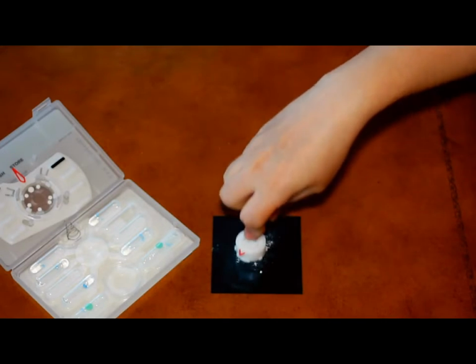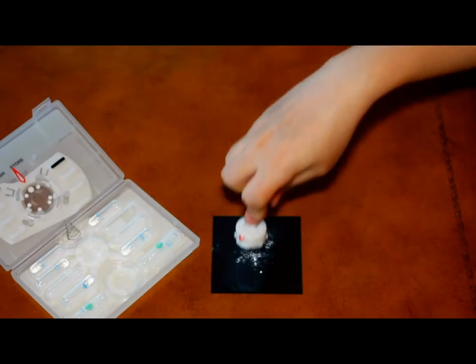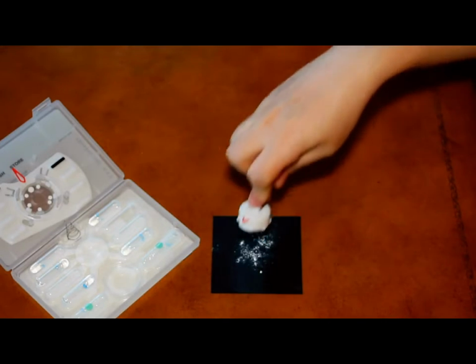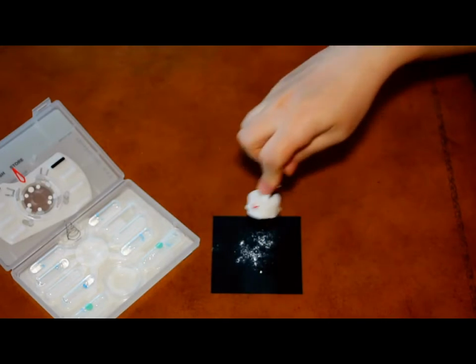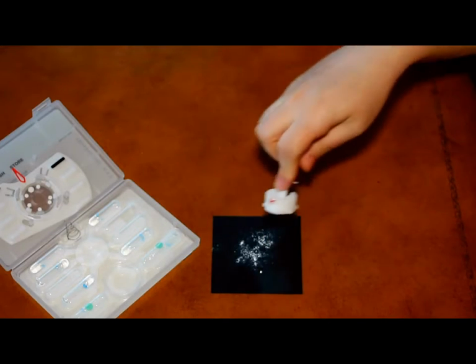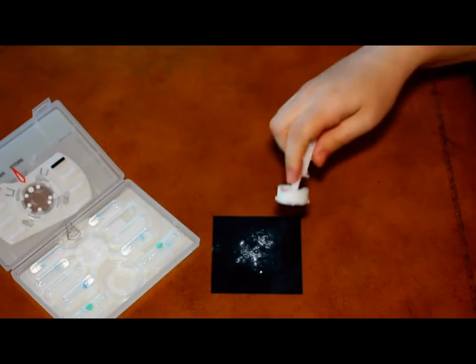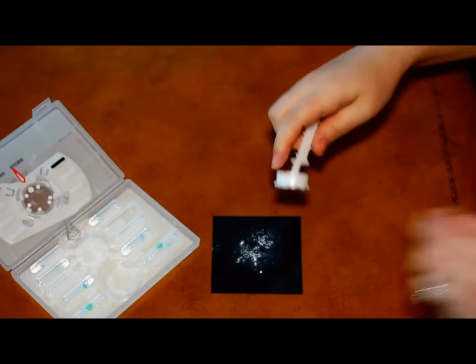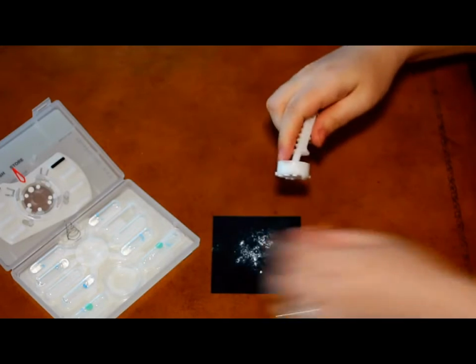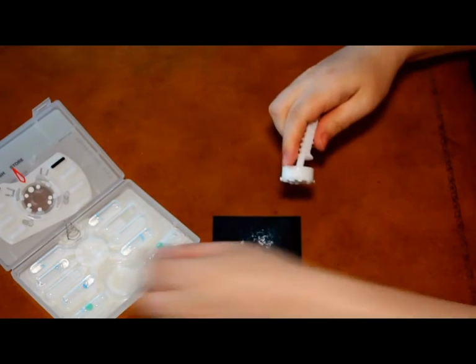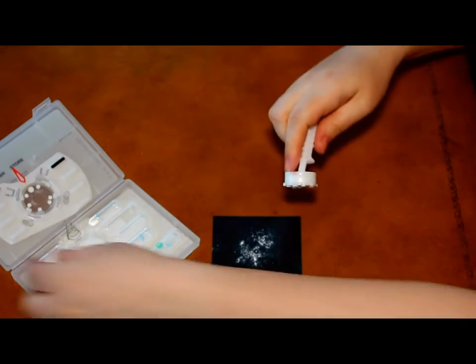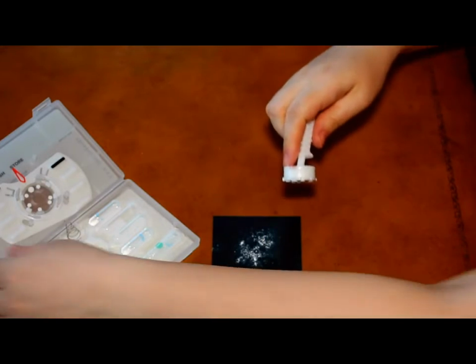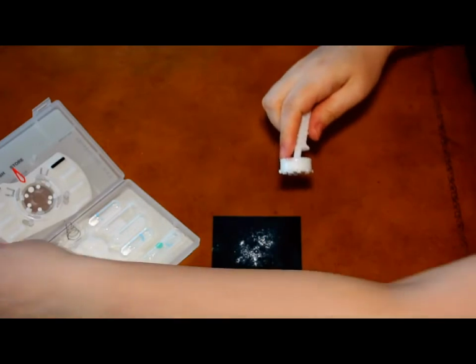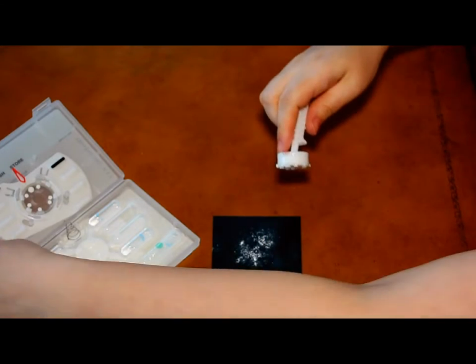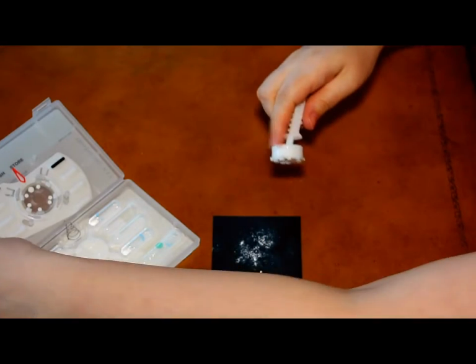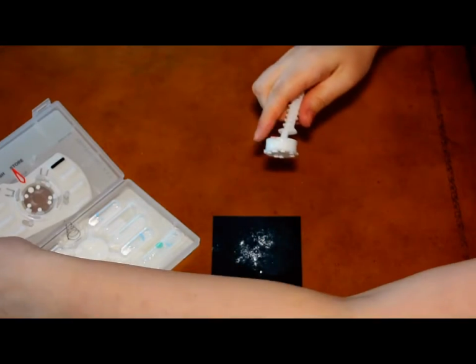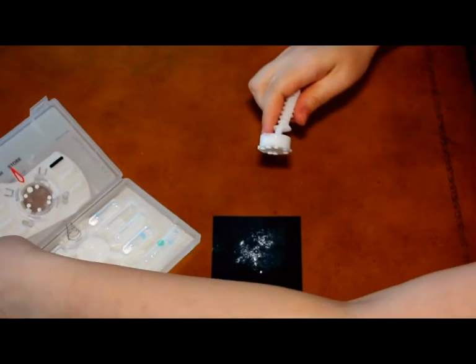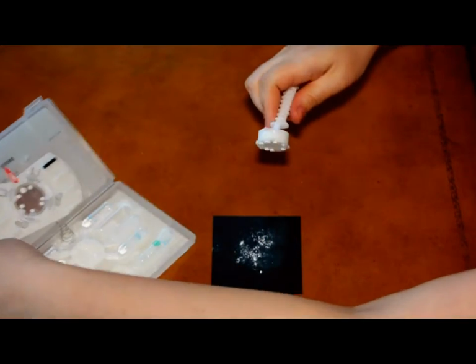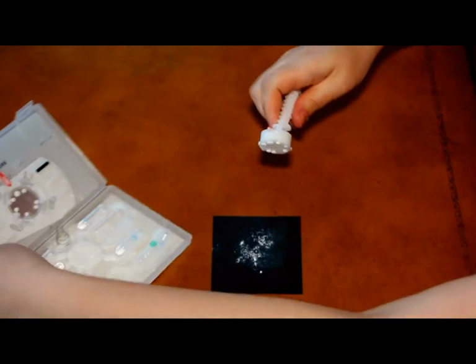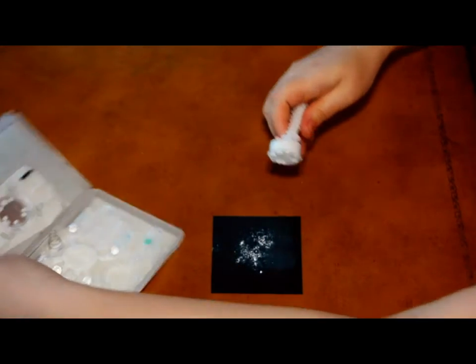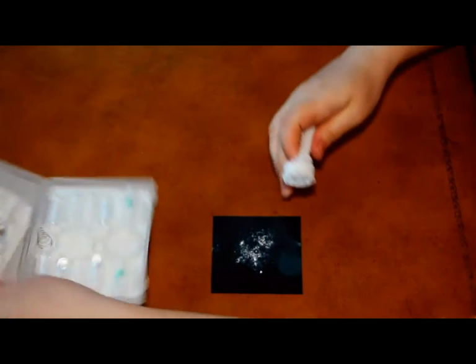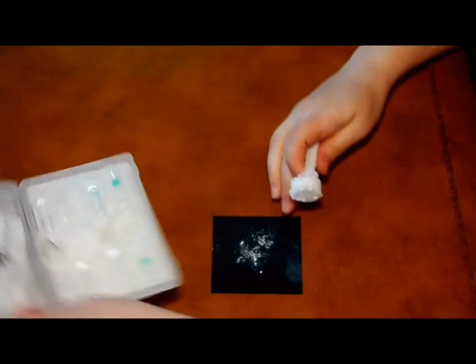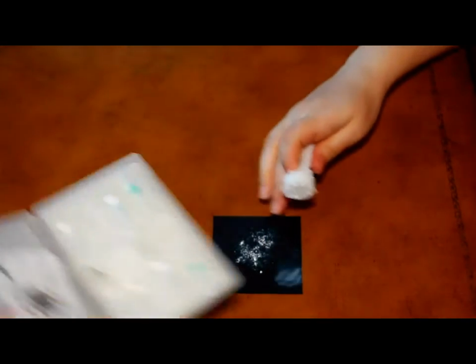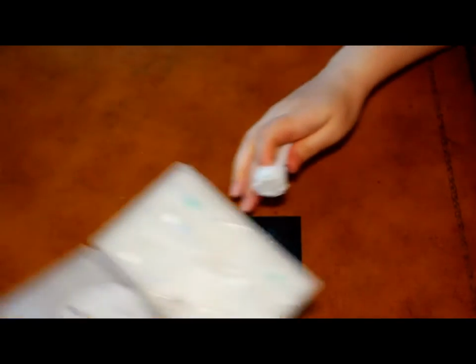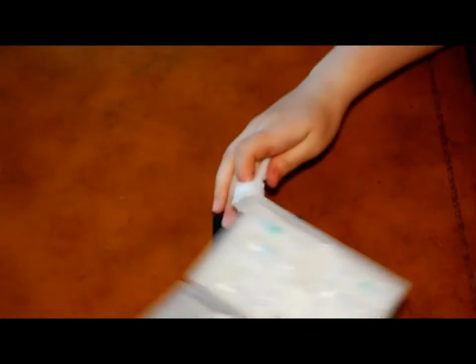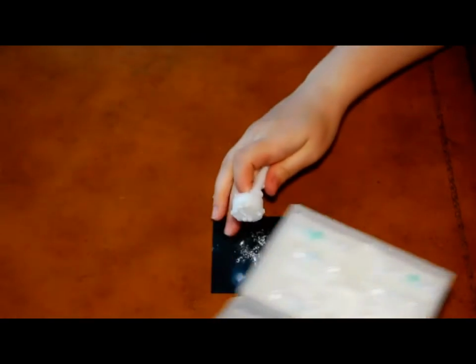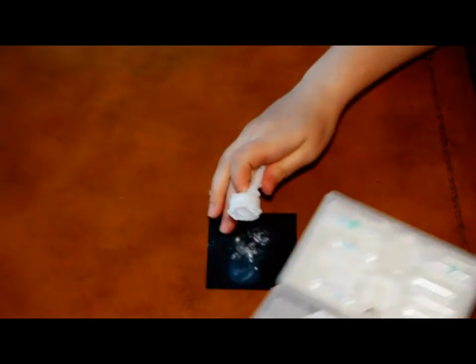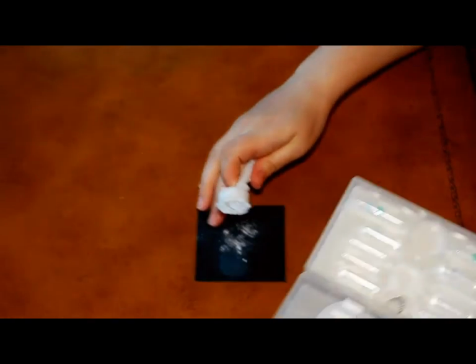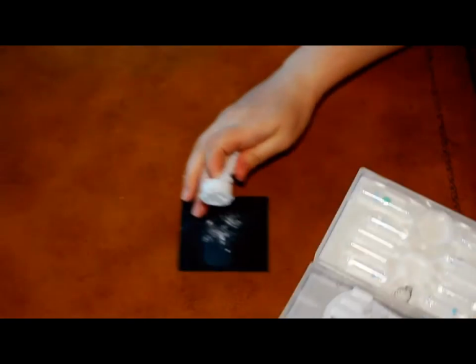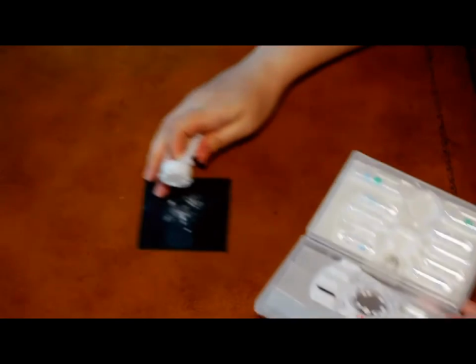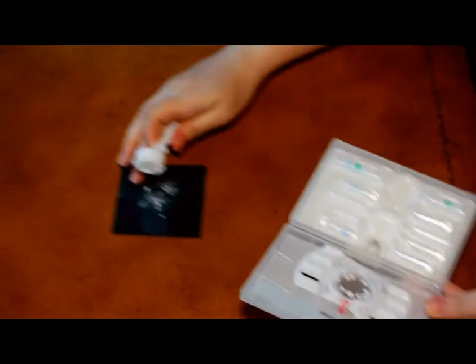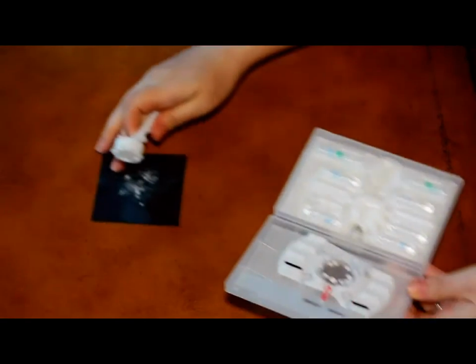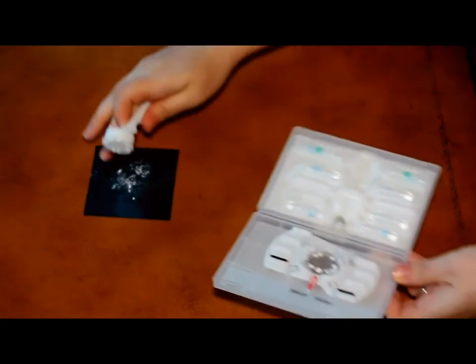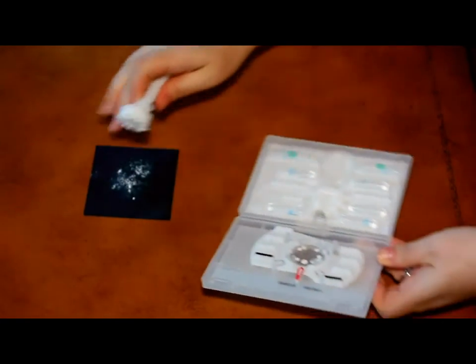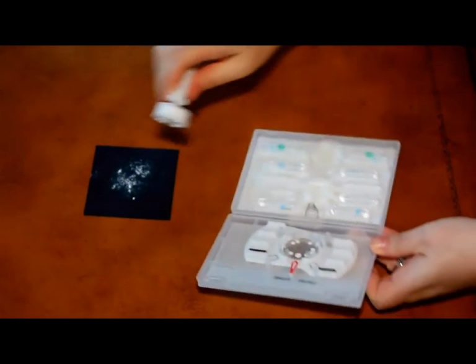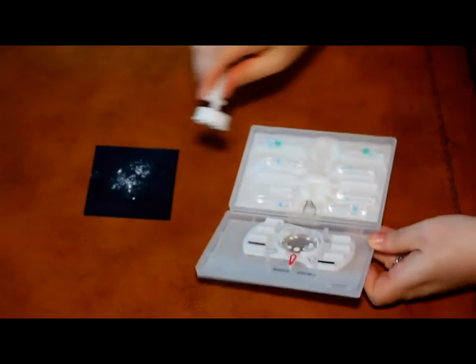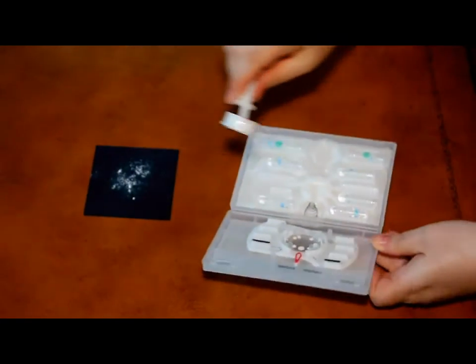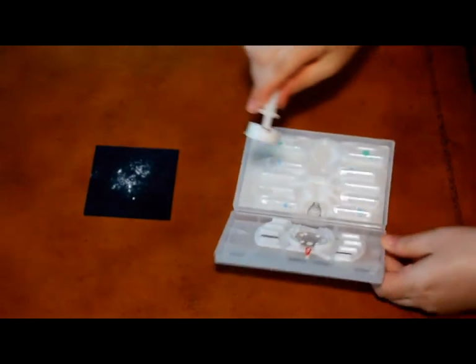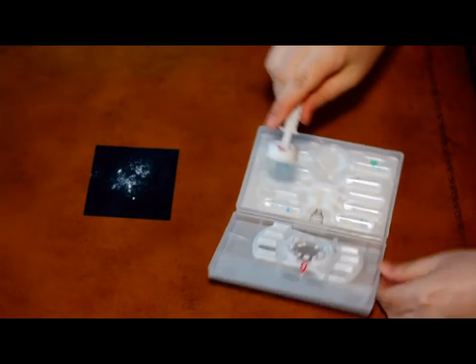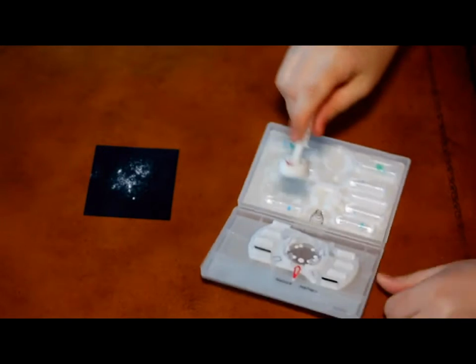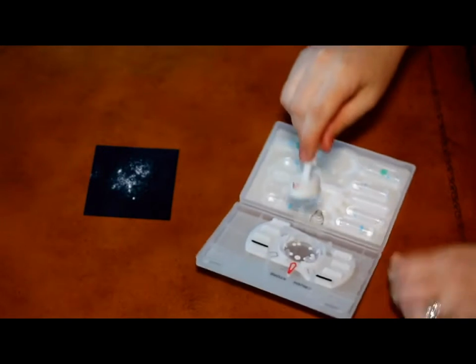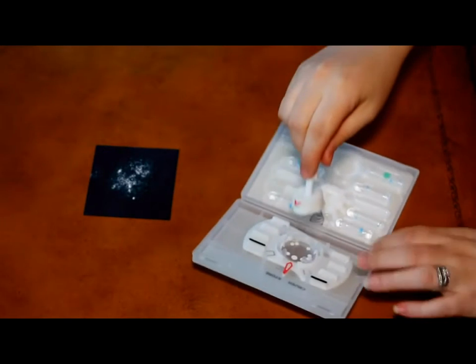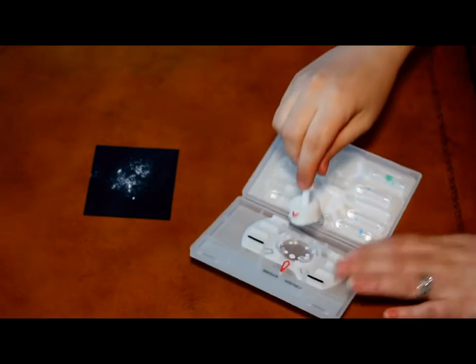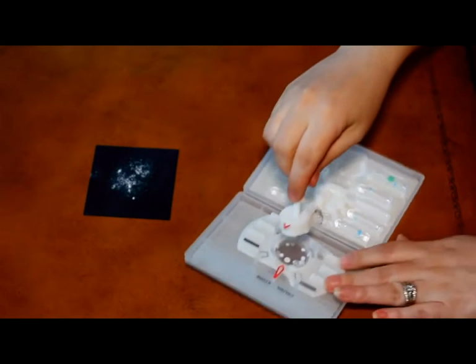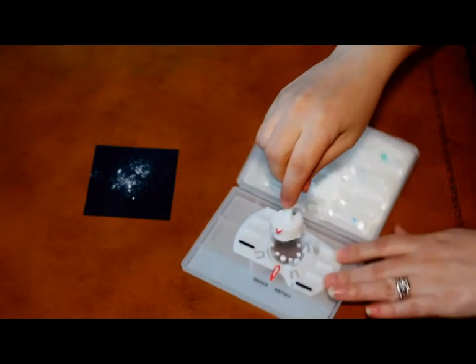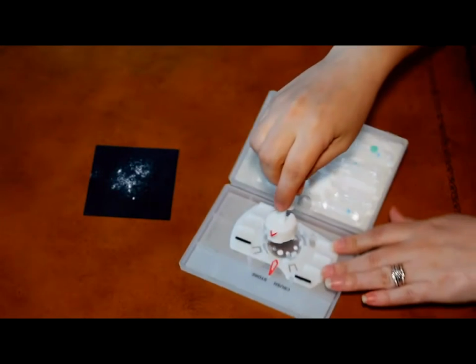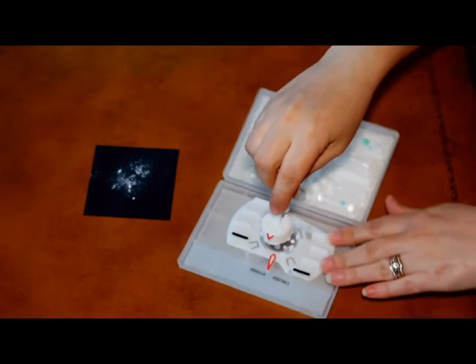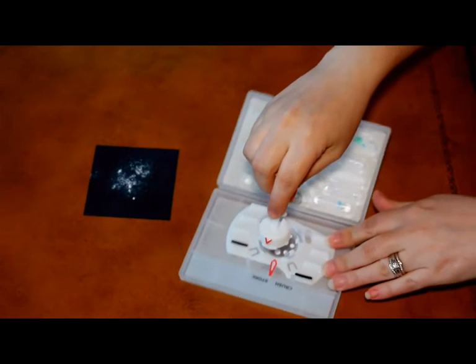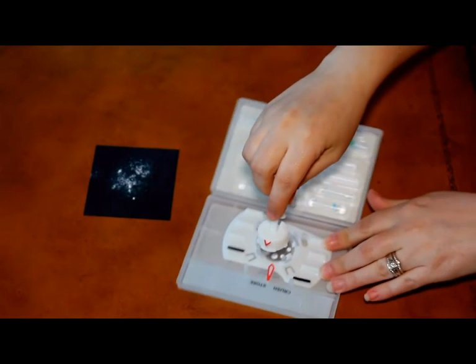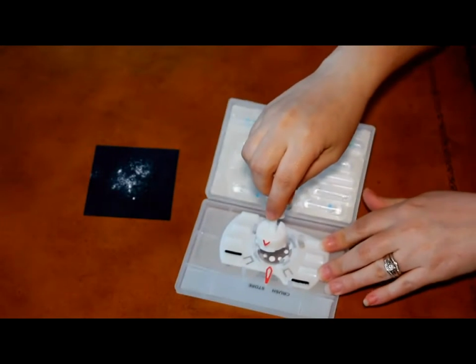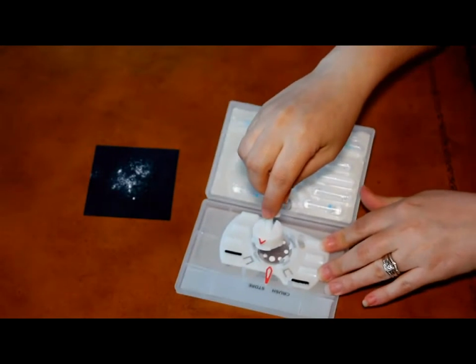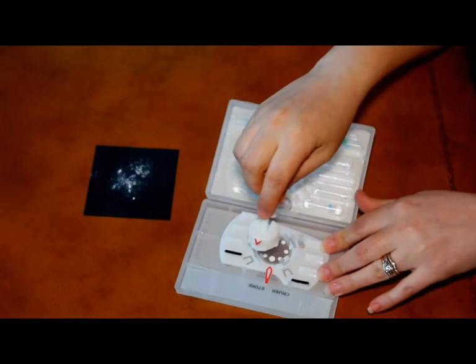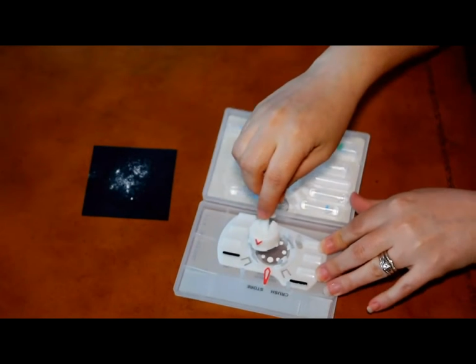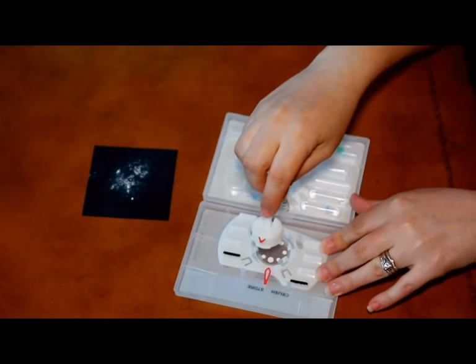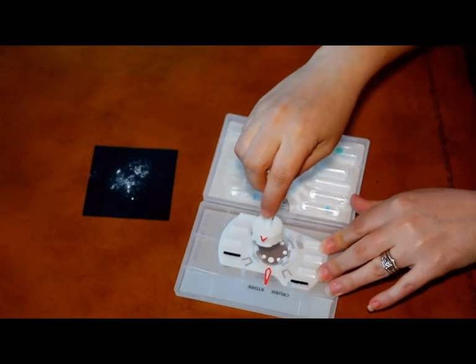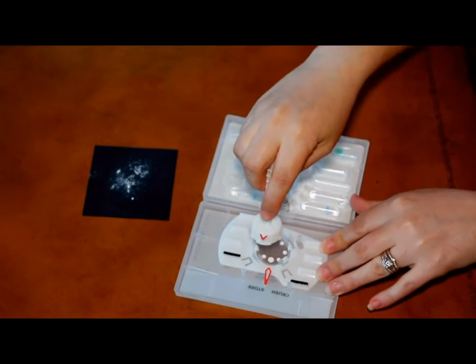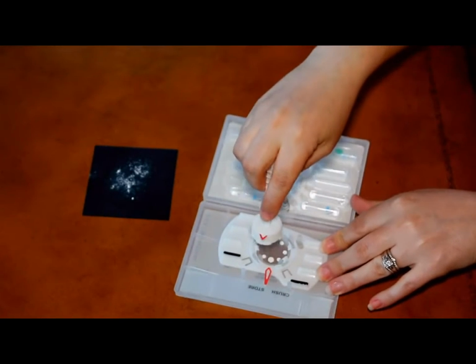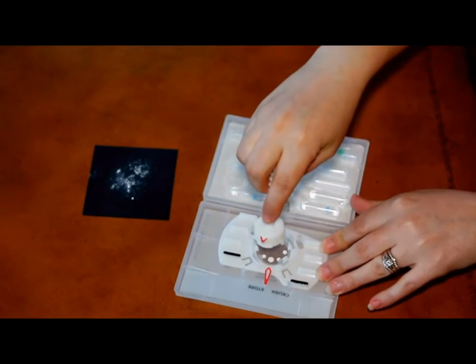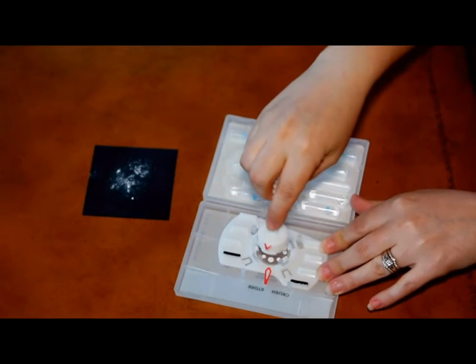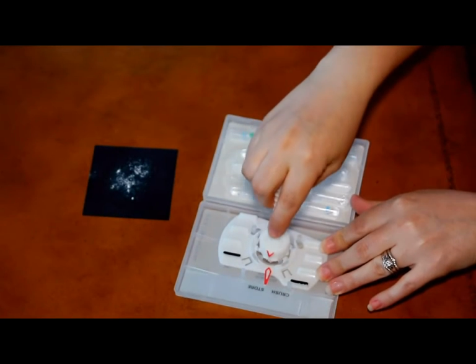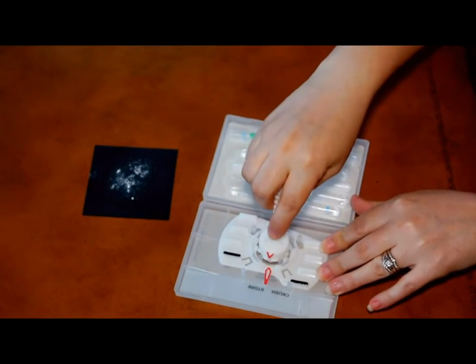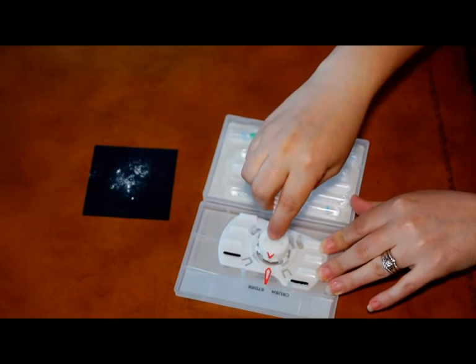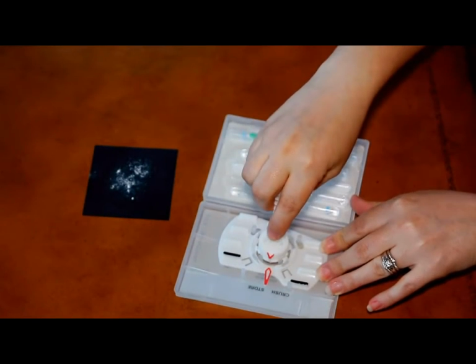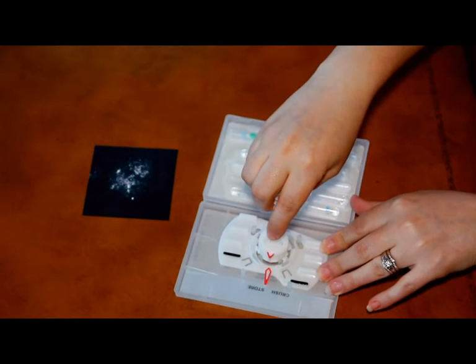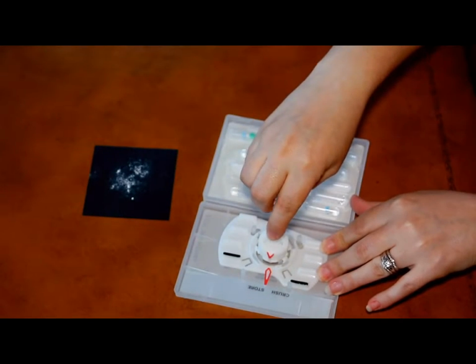Now, make sure to snap the collector into the lid and align the red pointers on the collector and the crusher so that they match.